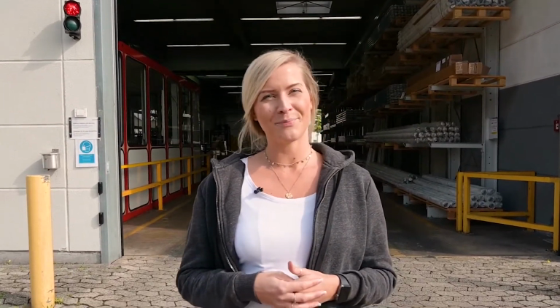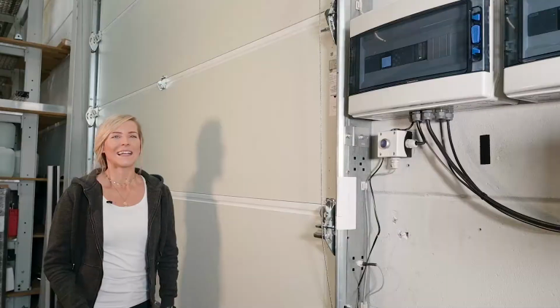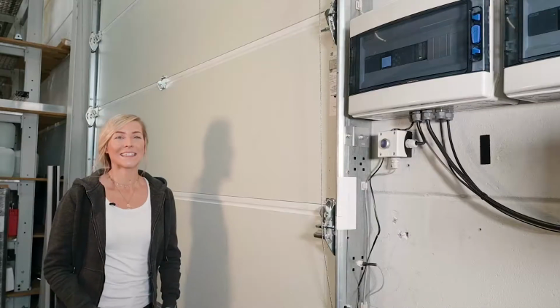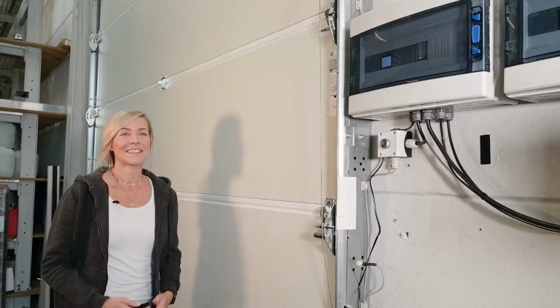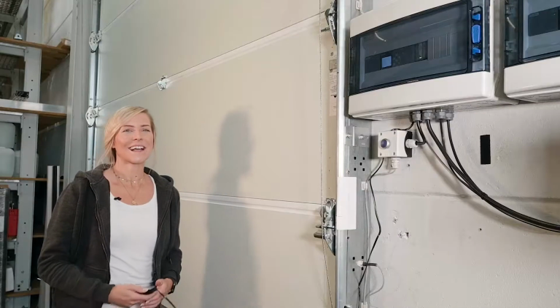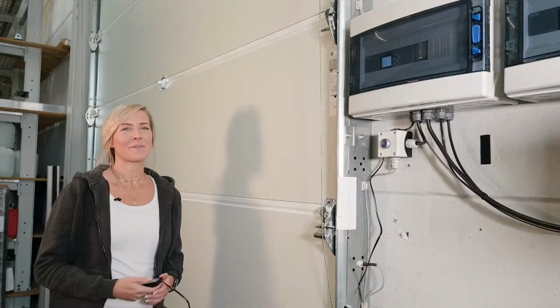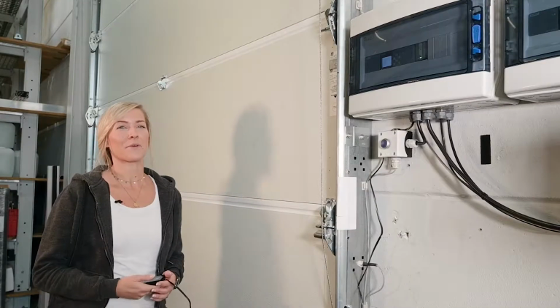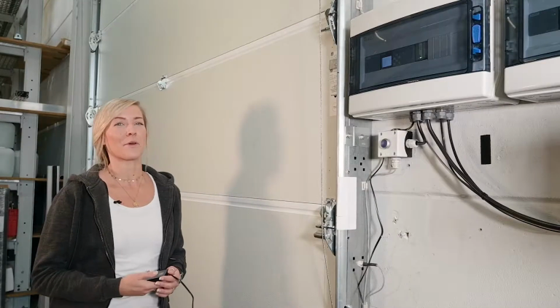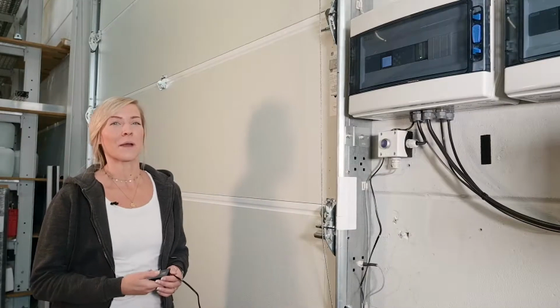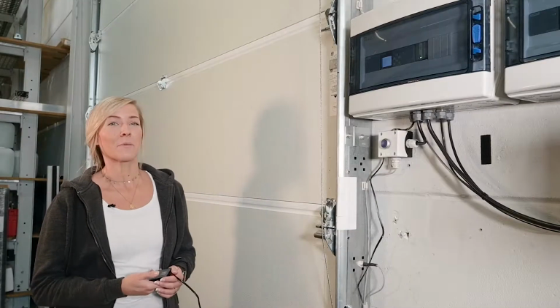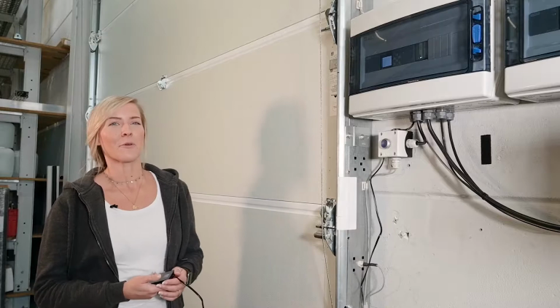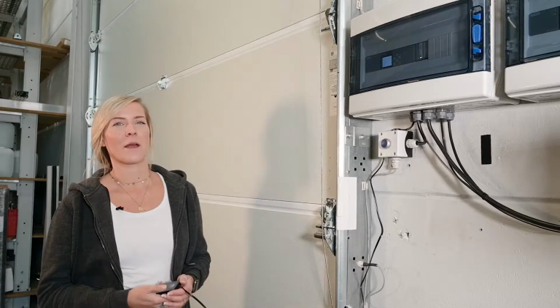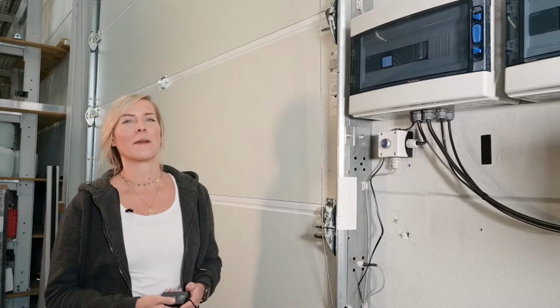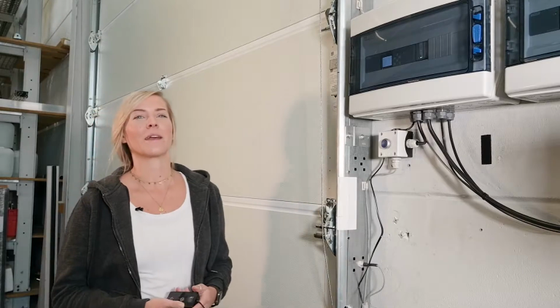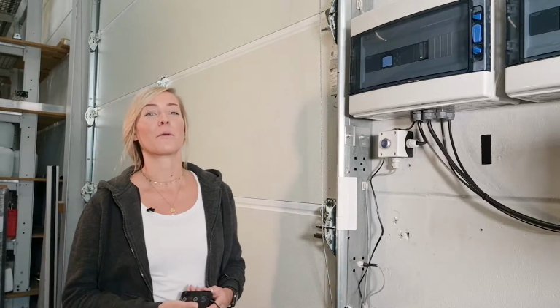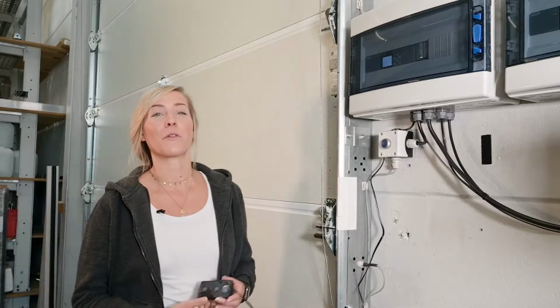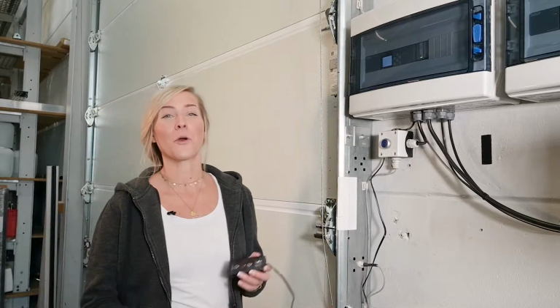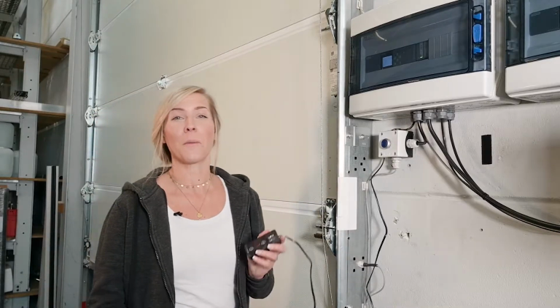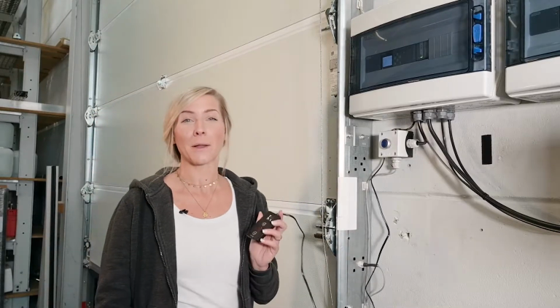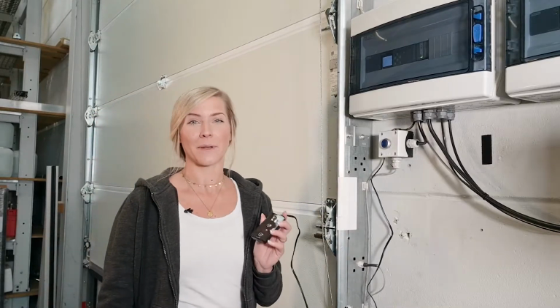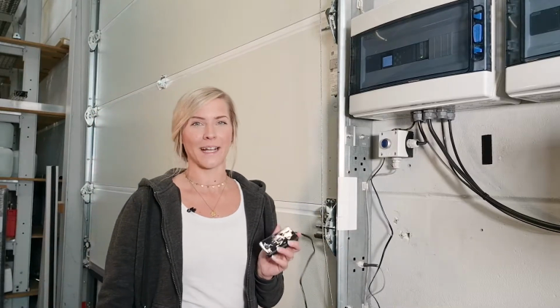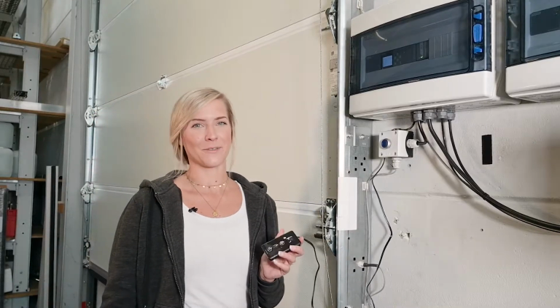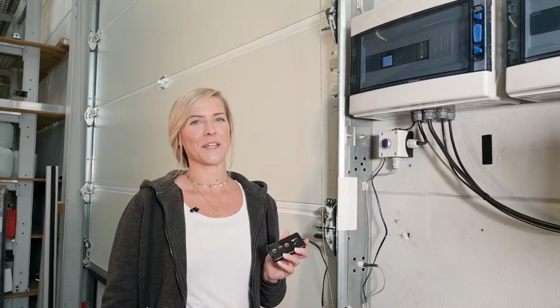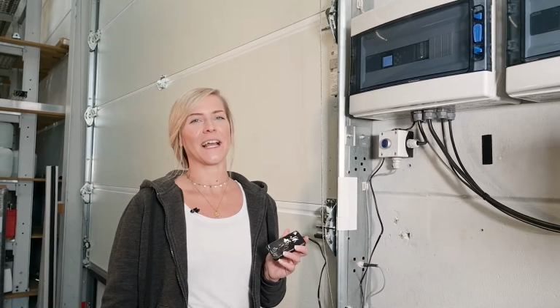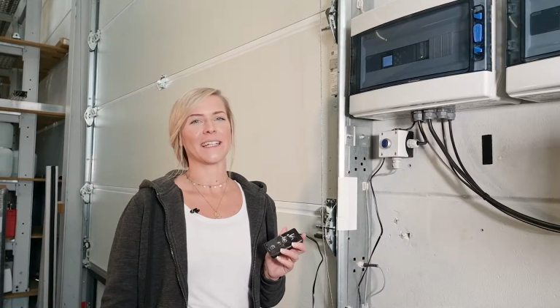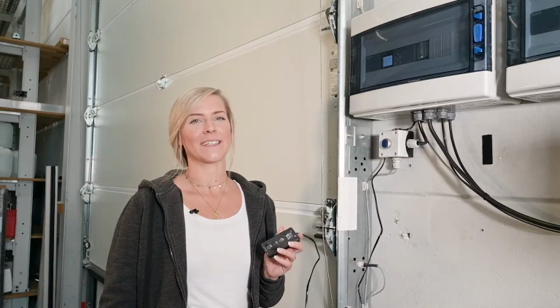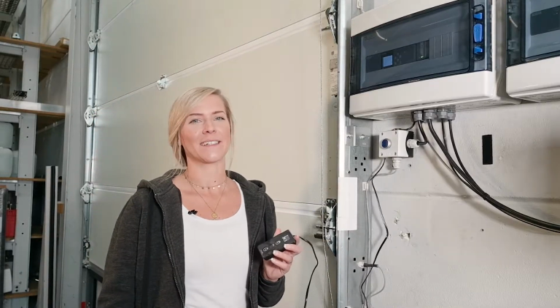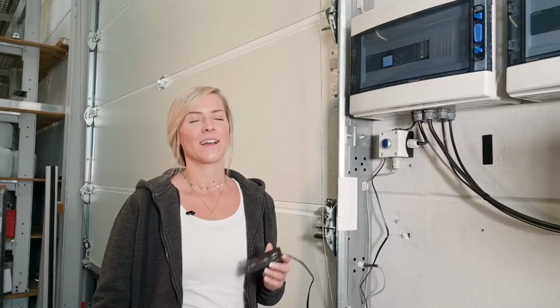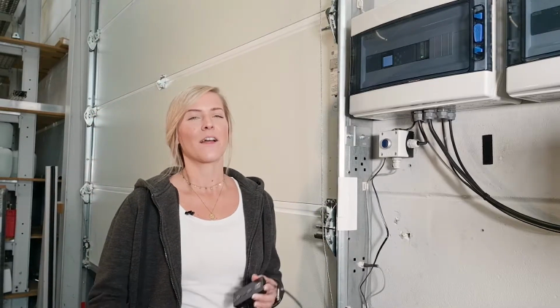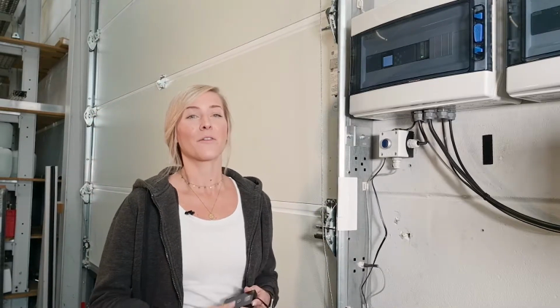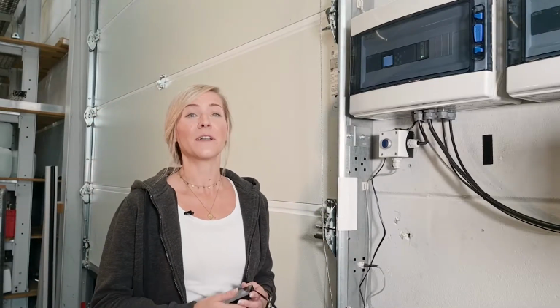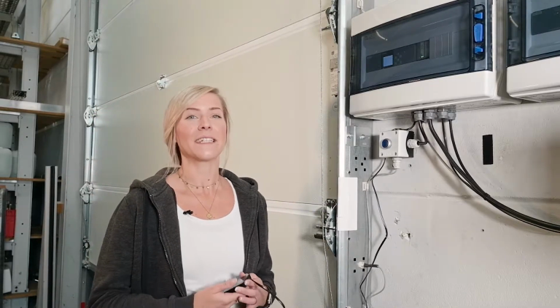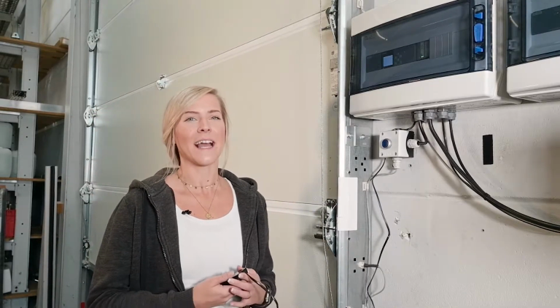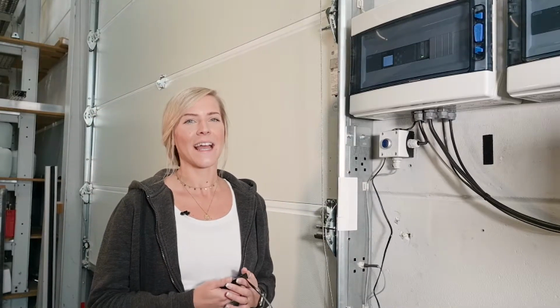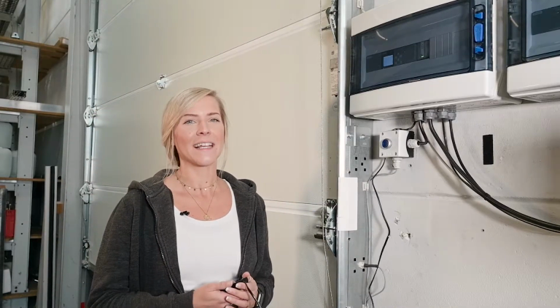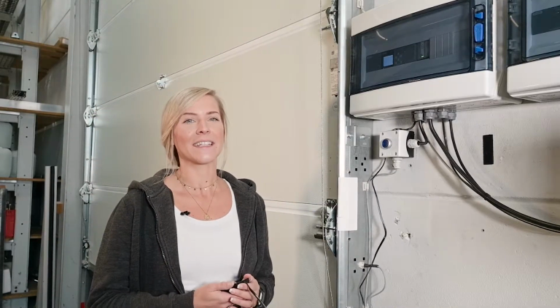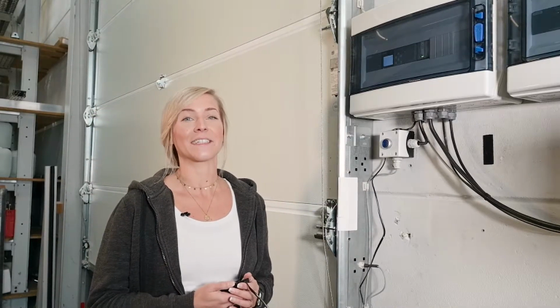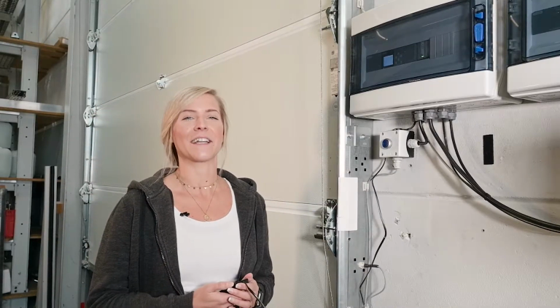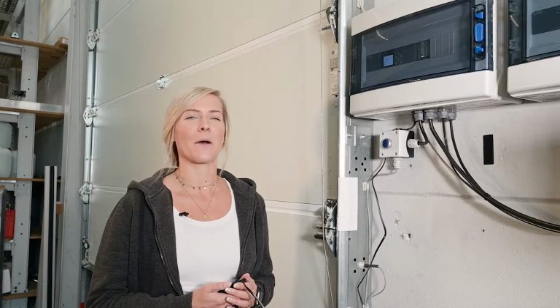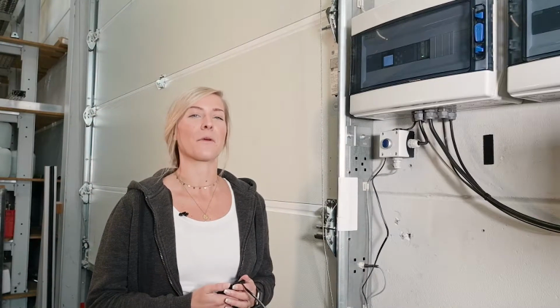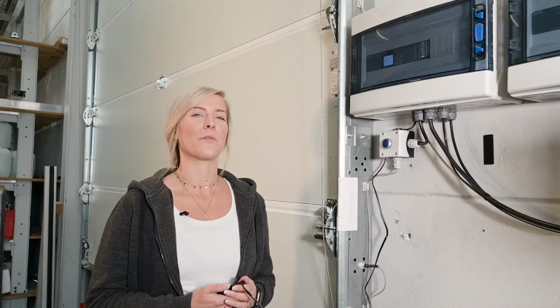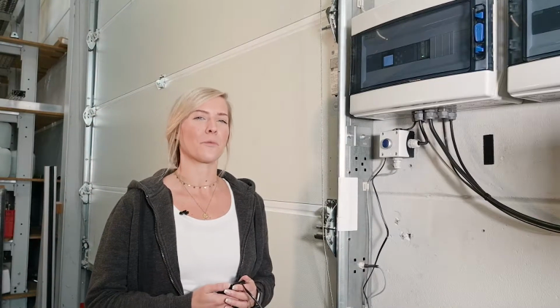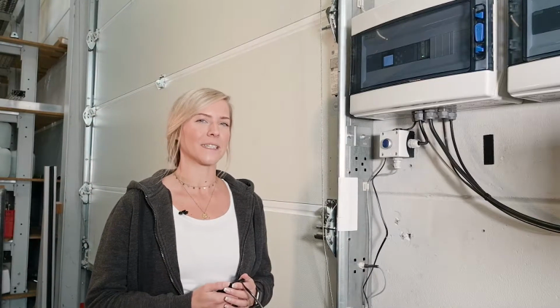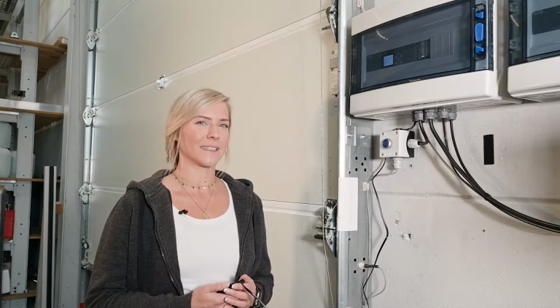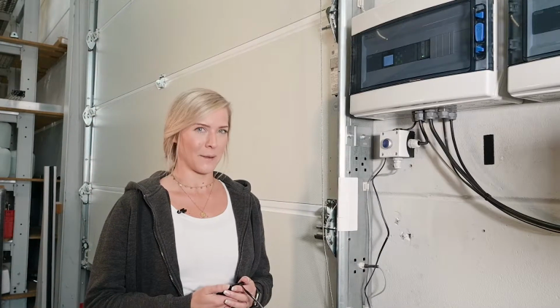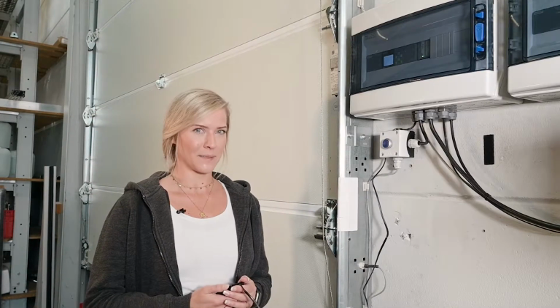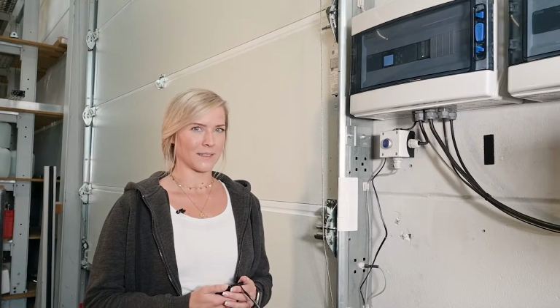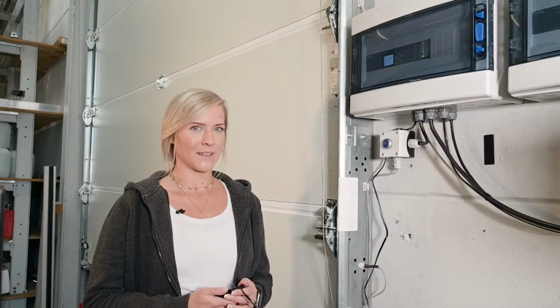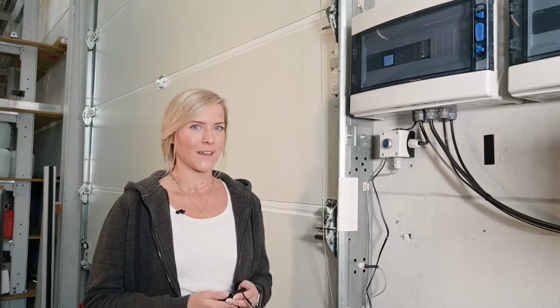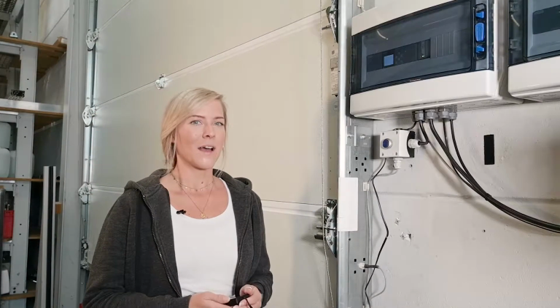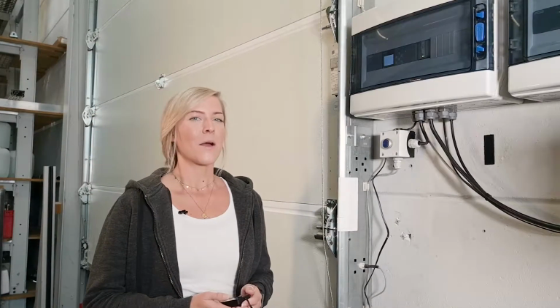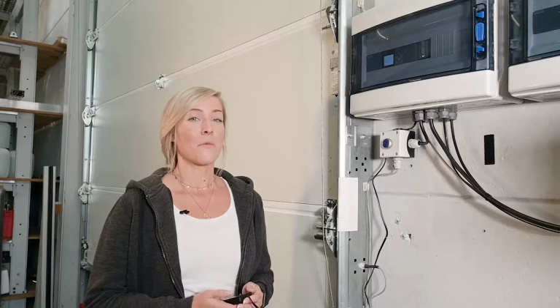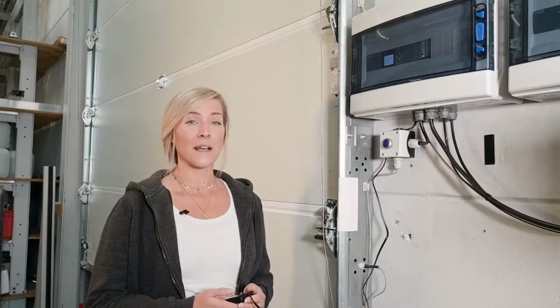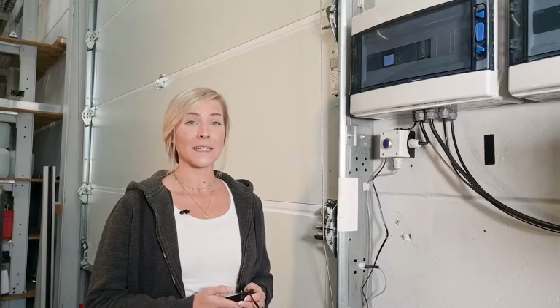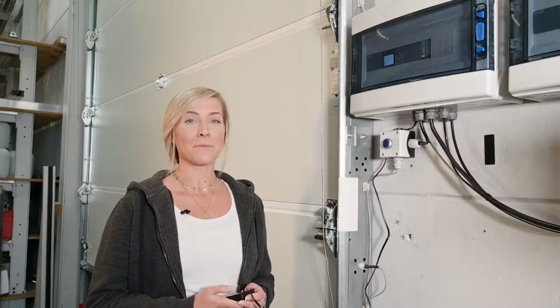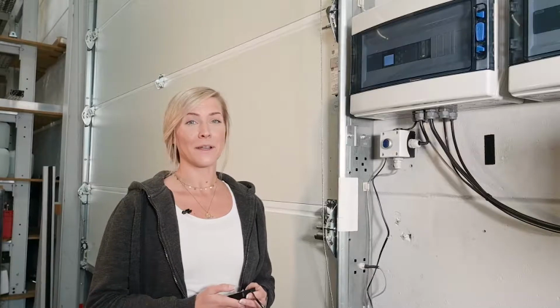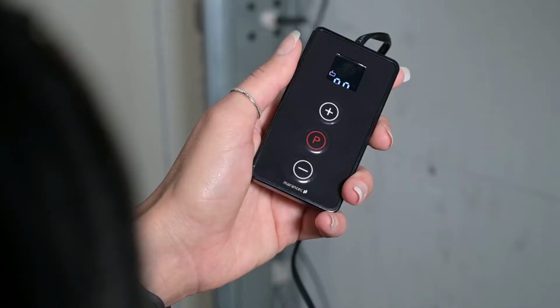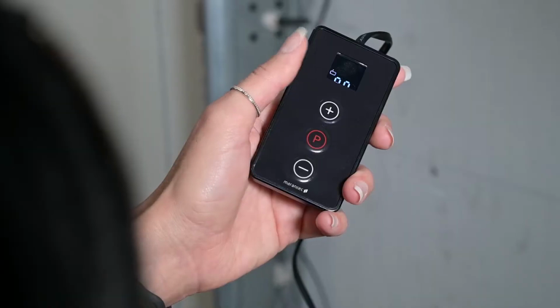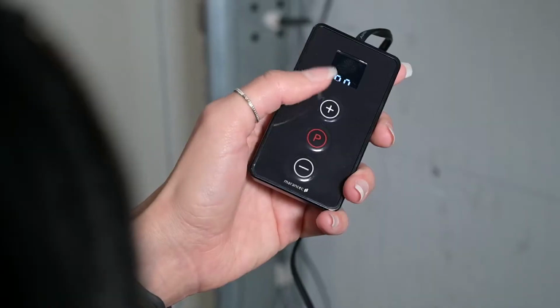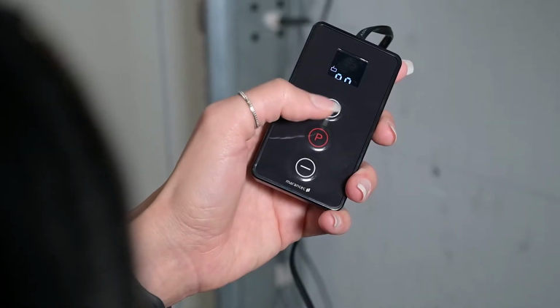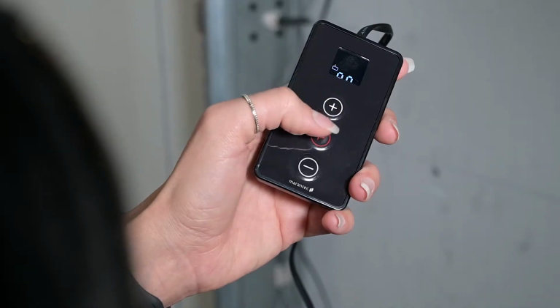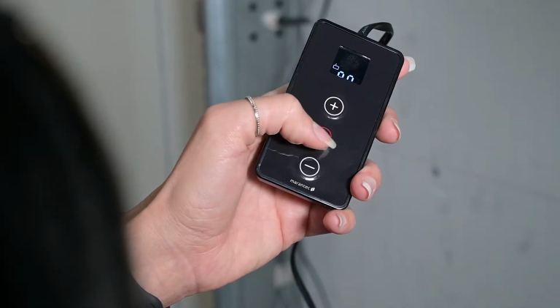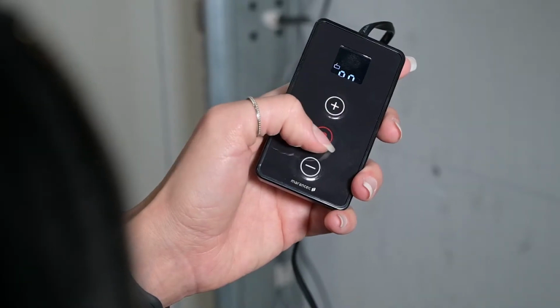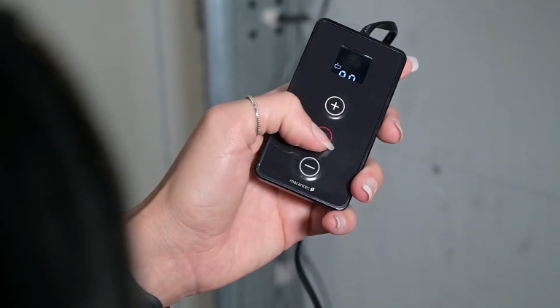Let's start with the quick programming with the Command 108. The VTA is set up in three steps, beginning by pressing P for three seconds.